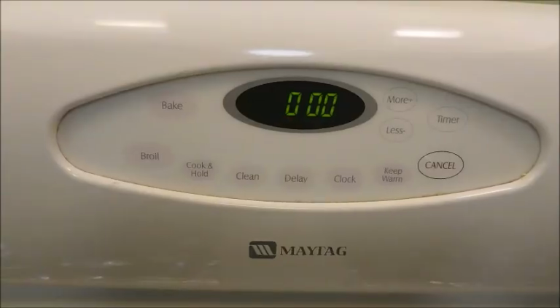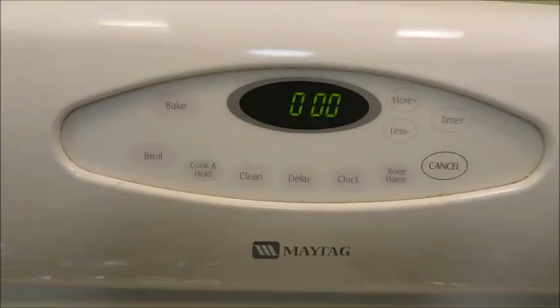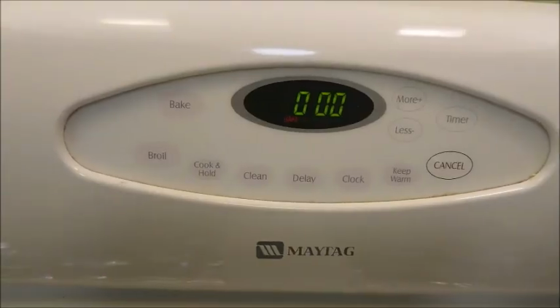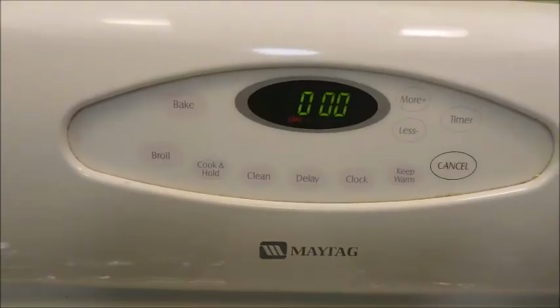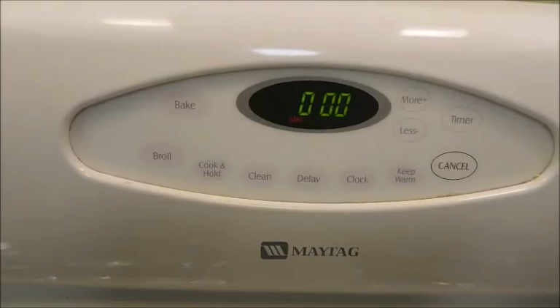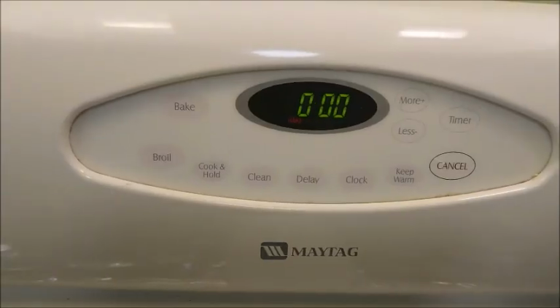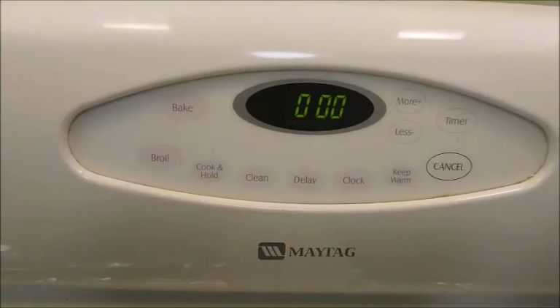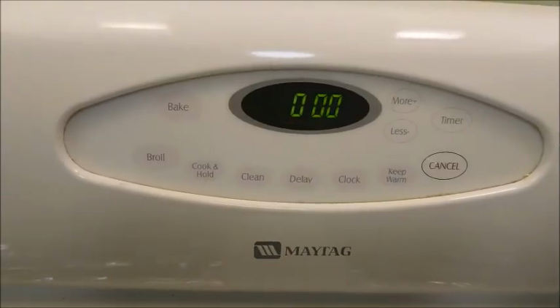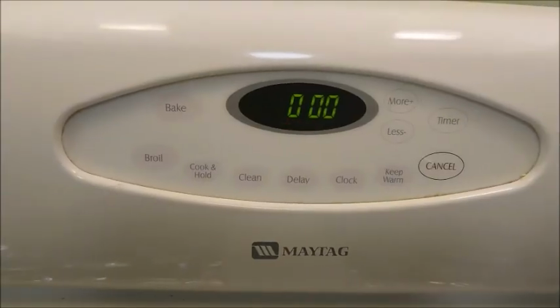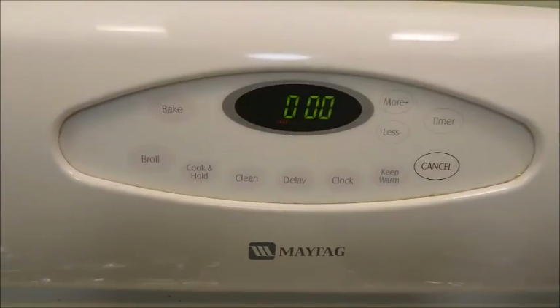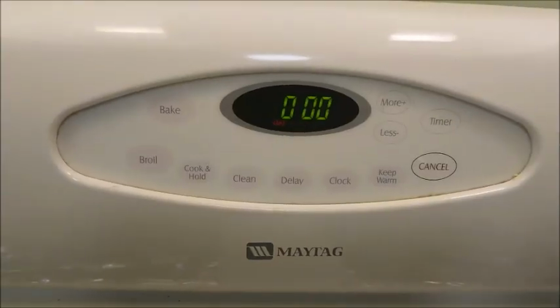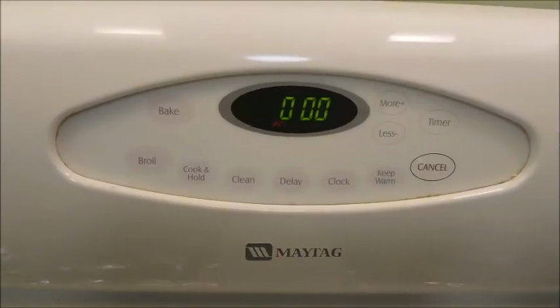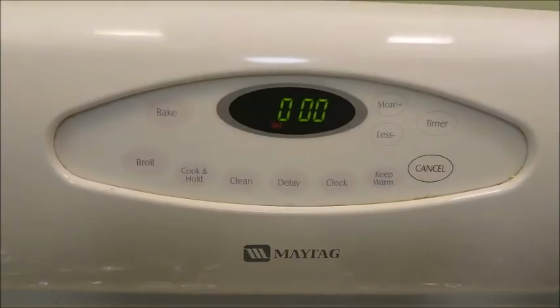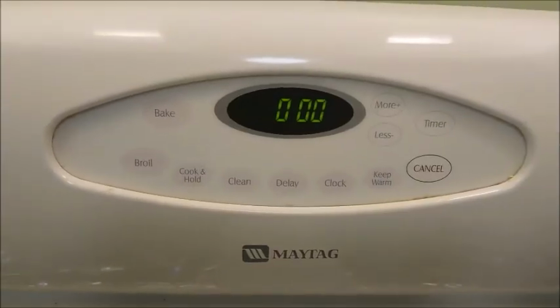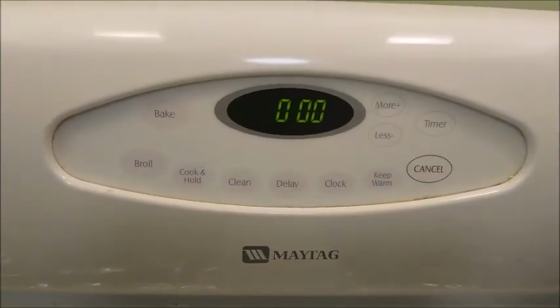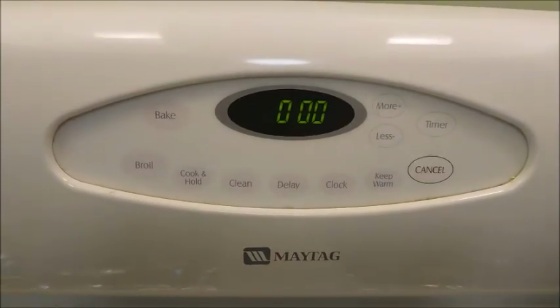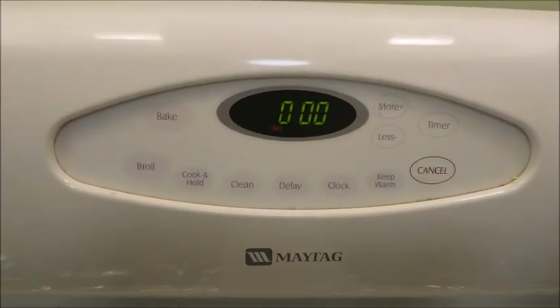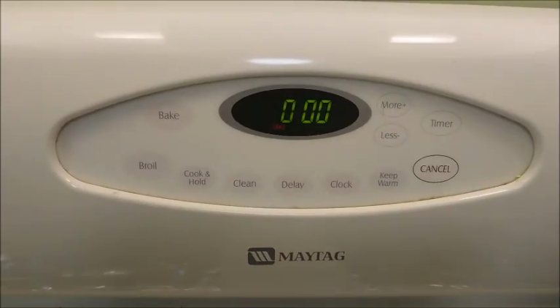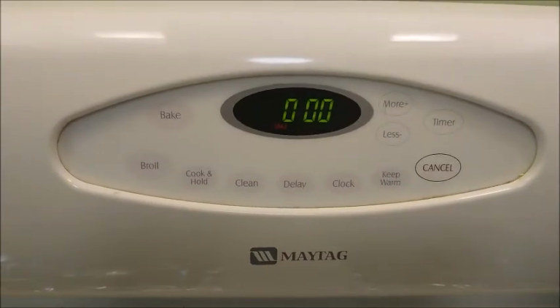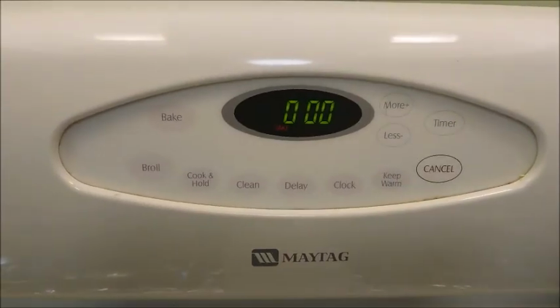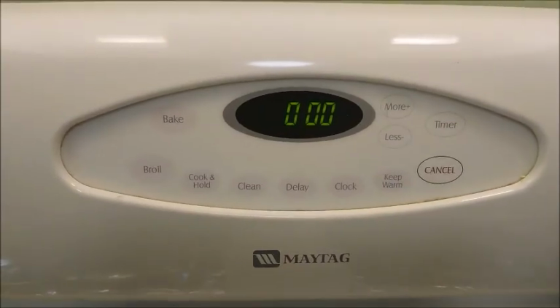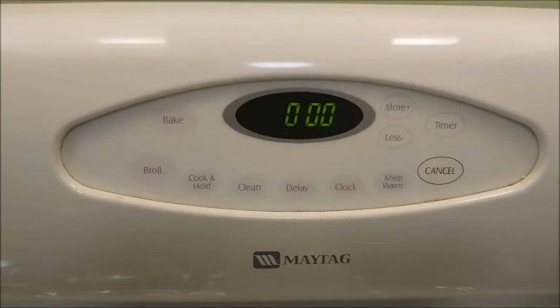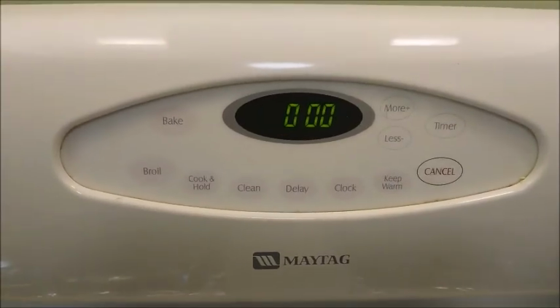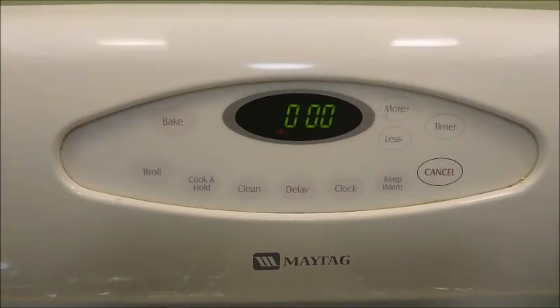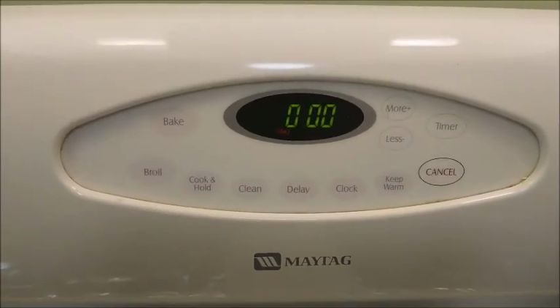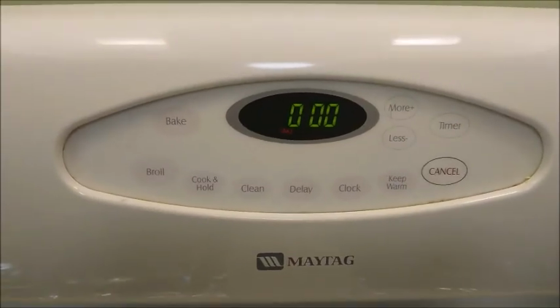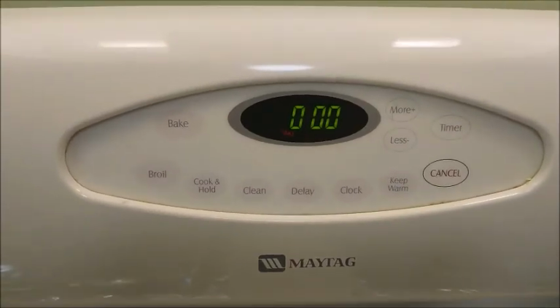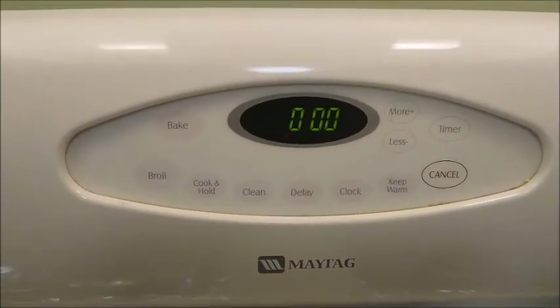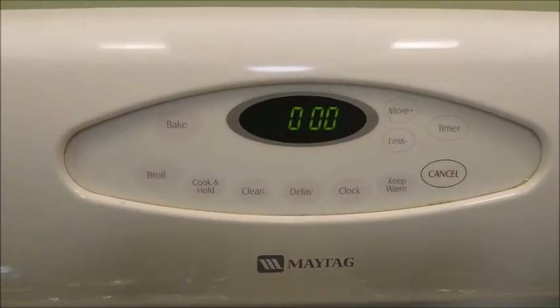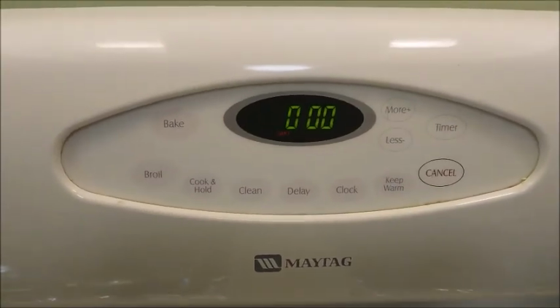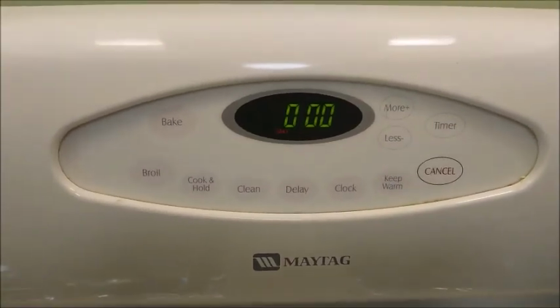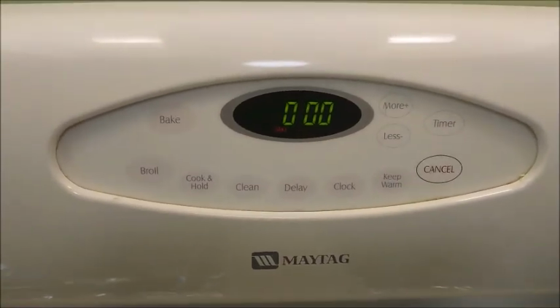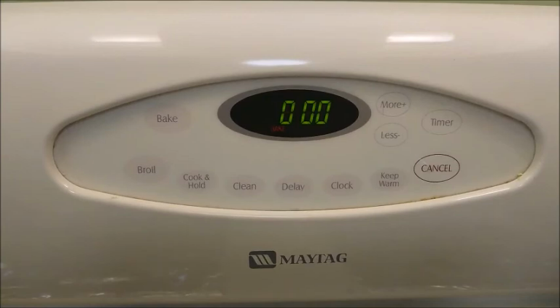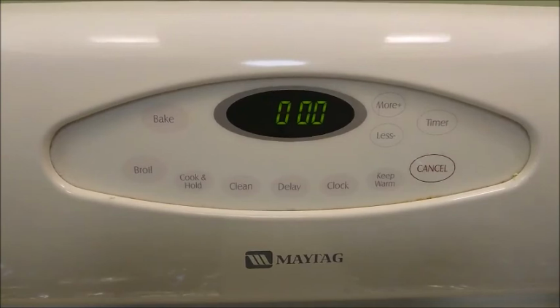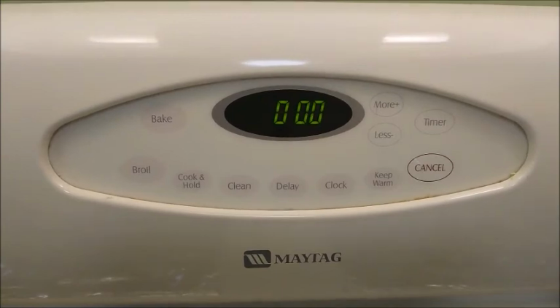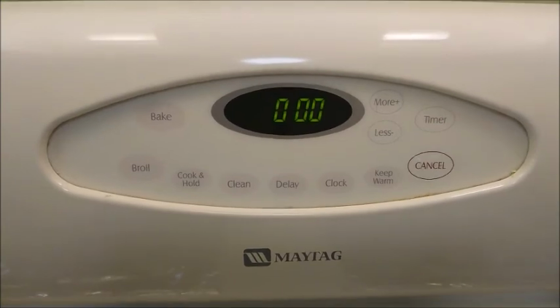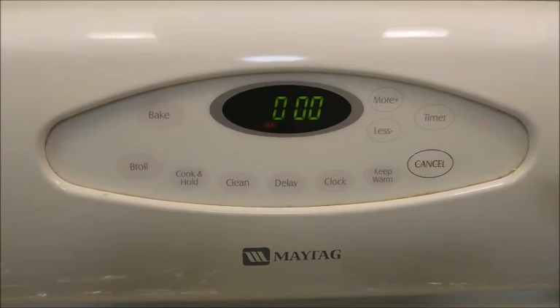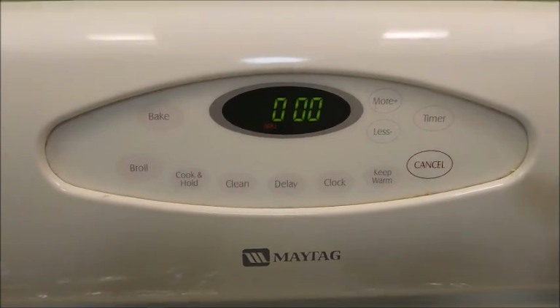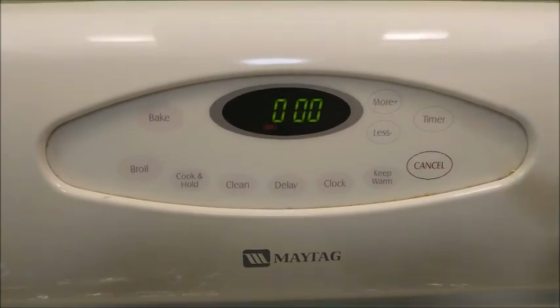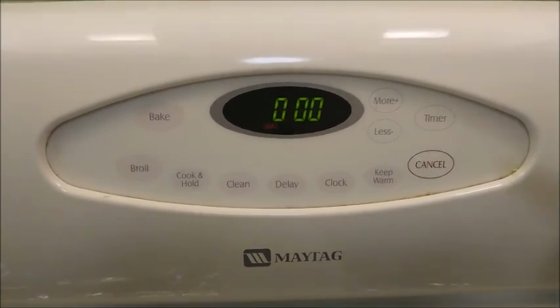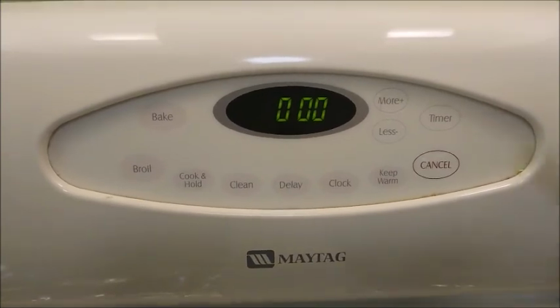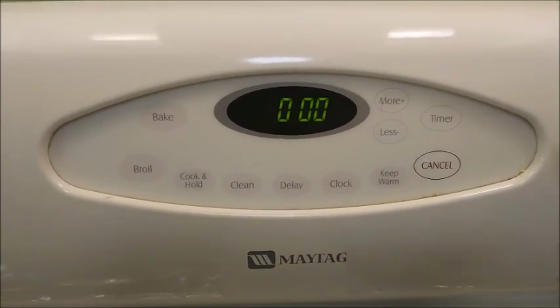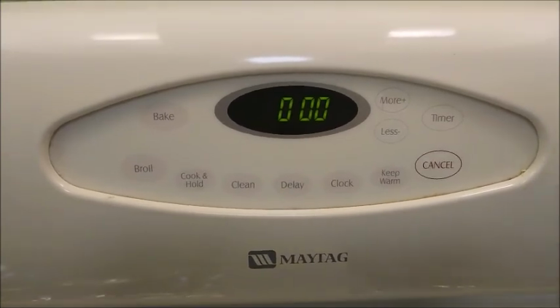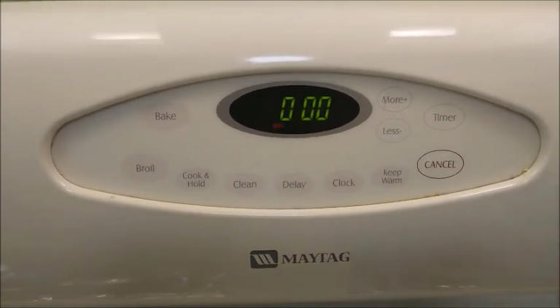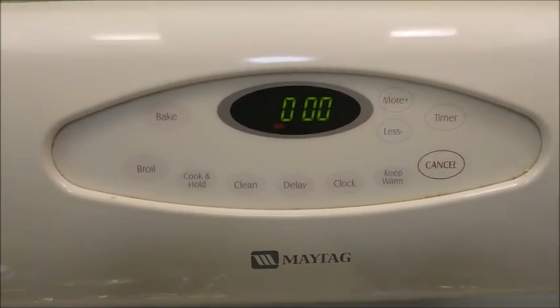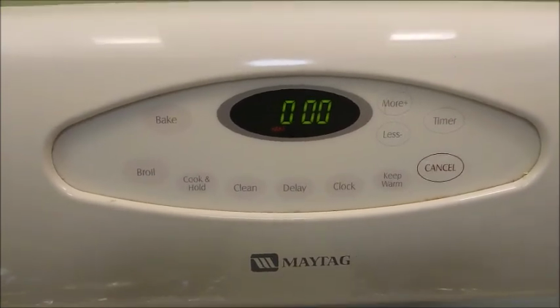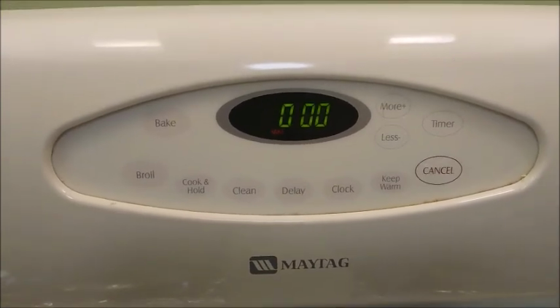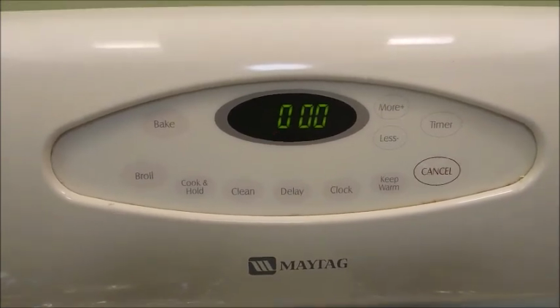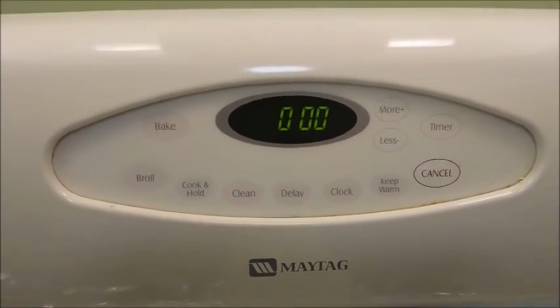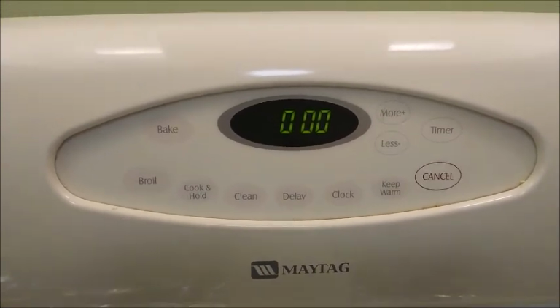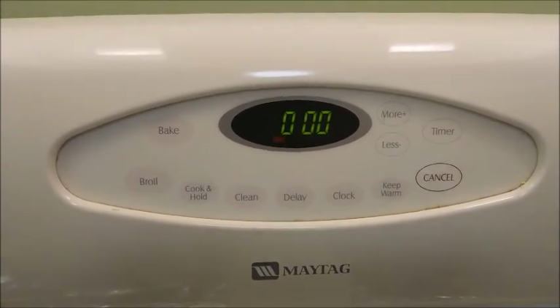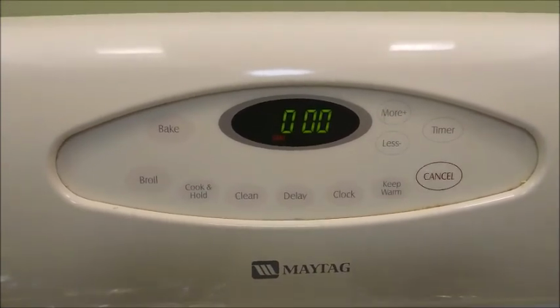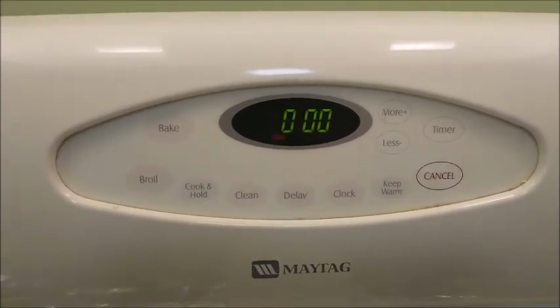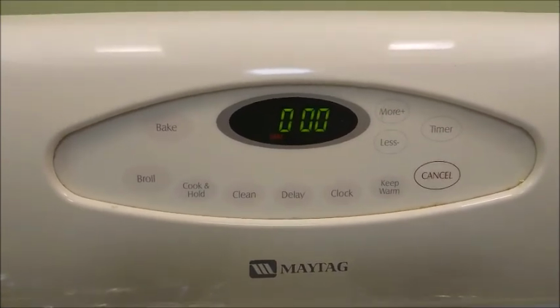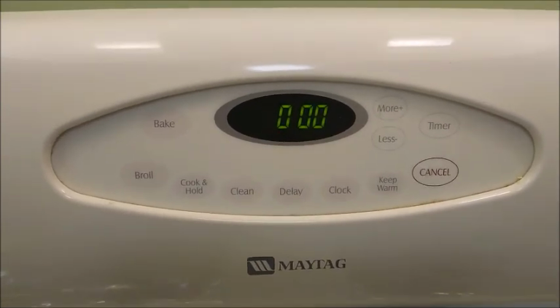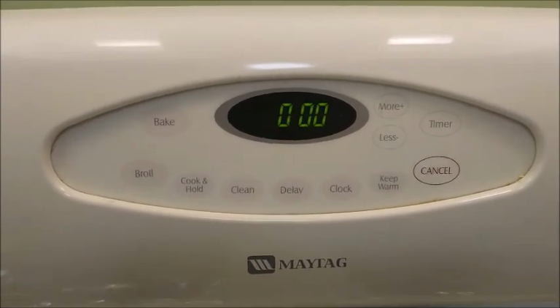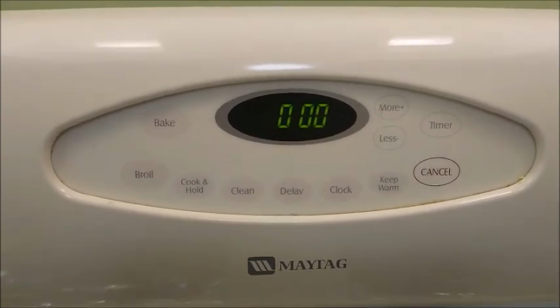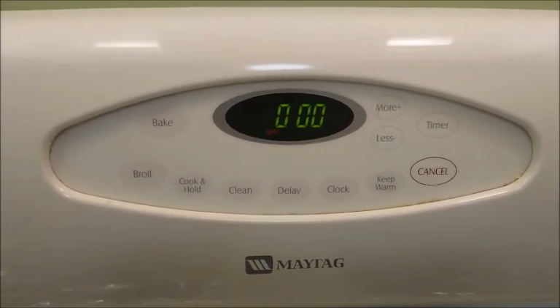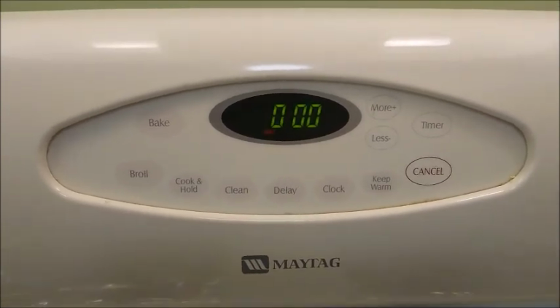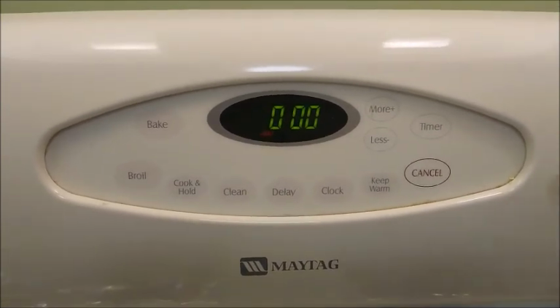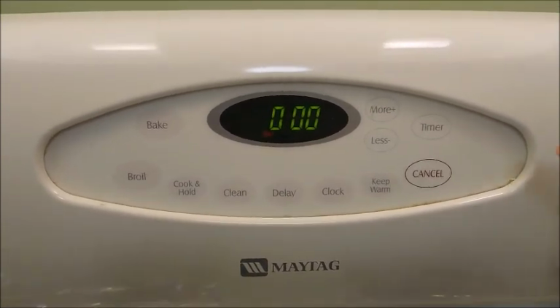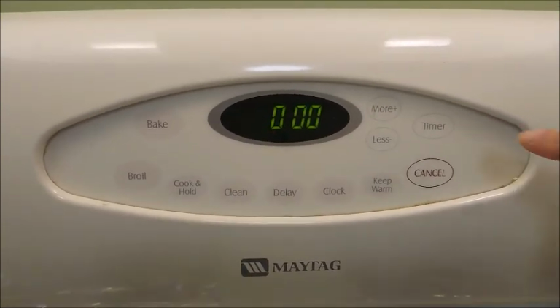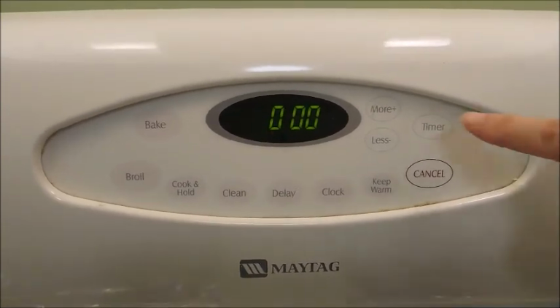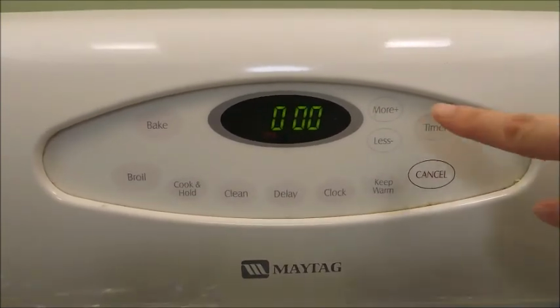Before making the unleavened bread, I'm going to preheat the oven to 500 degrees Fahrenheit.